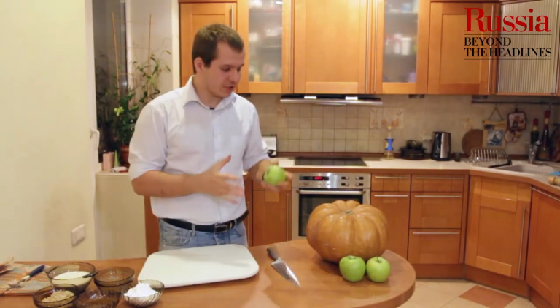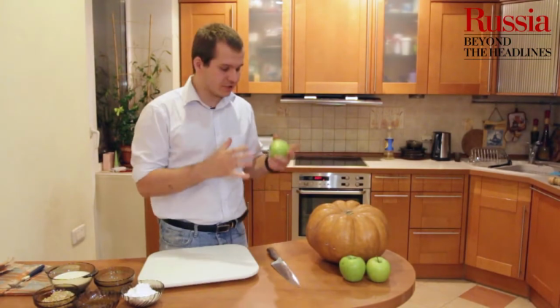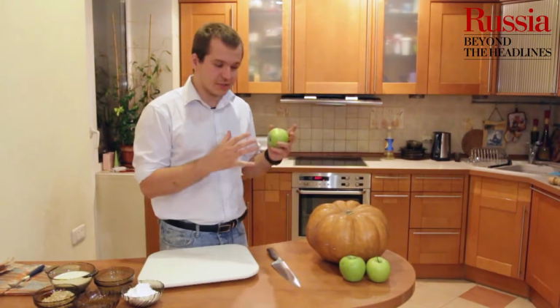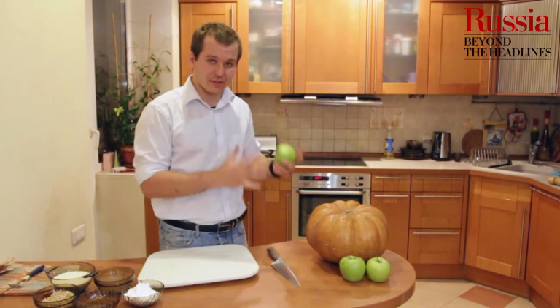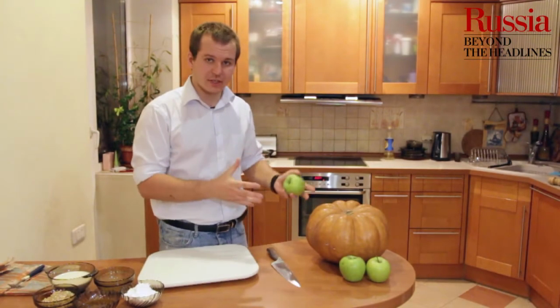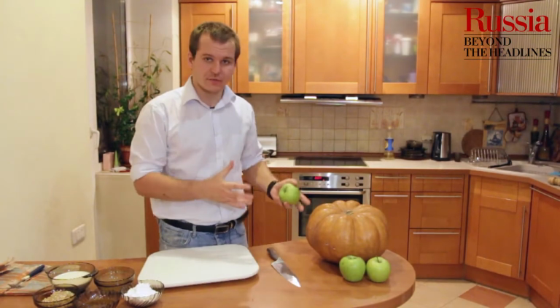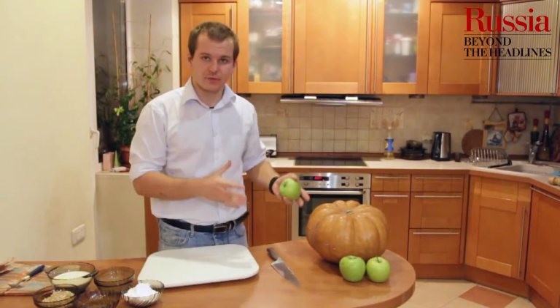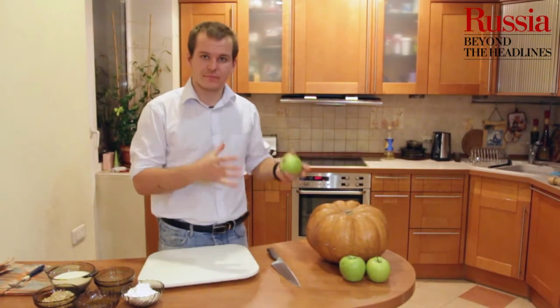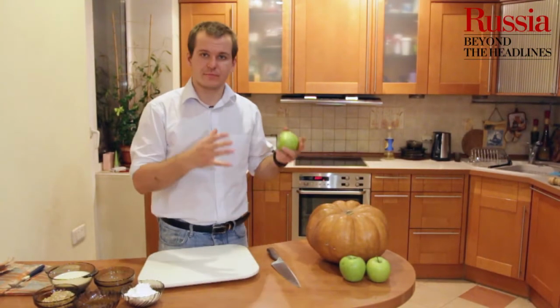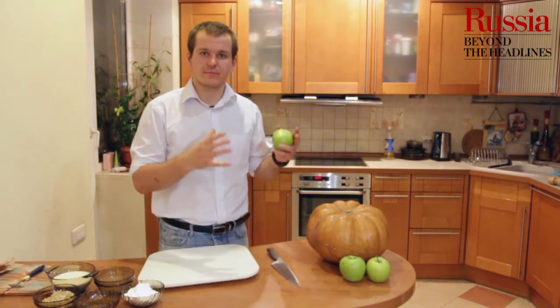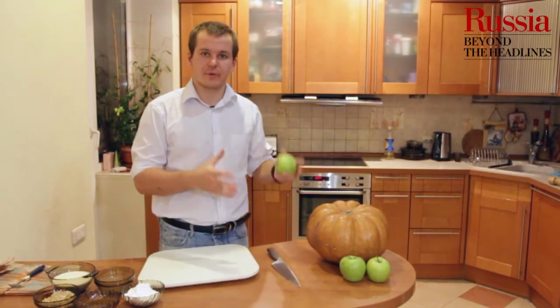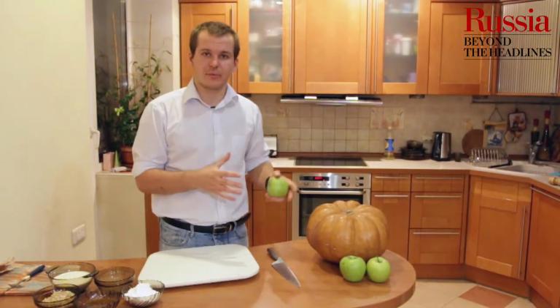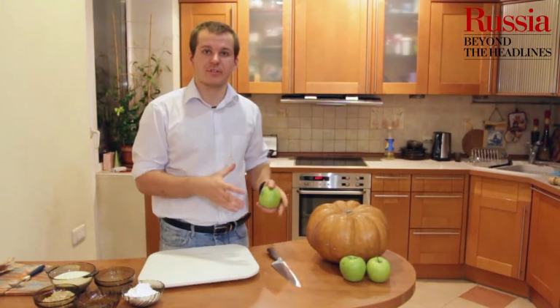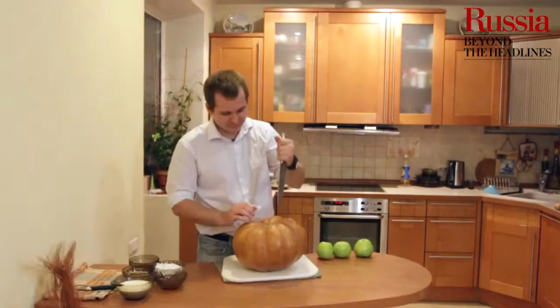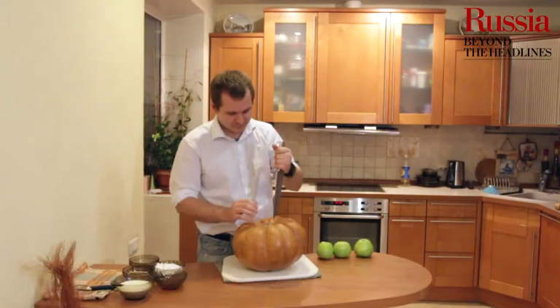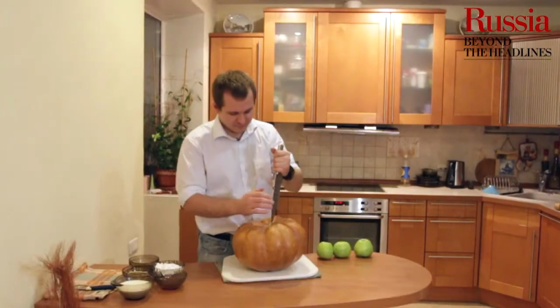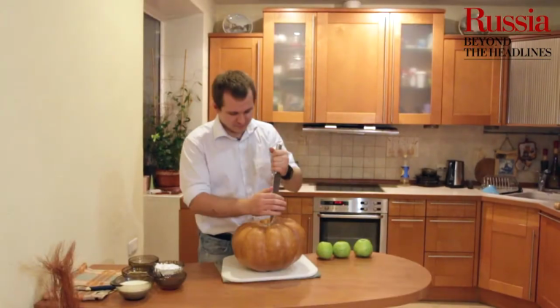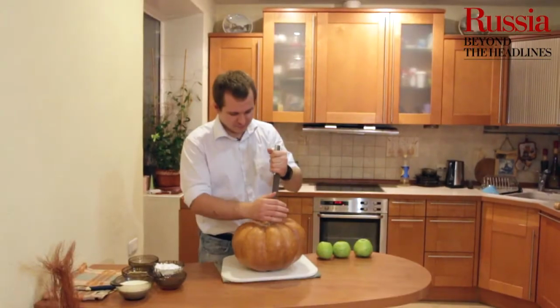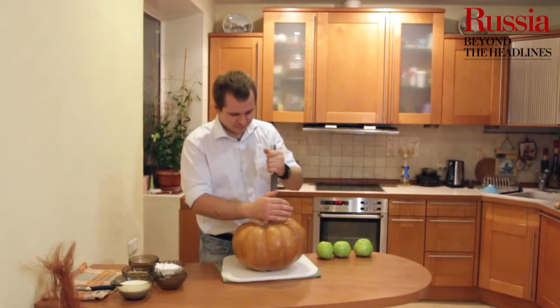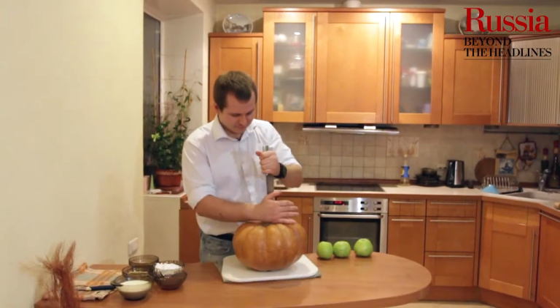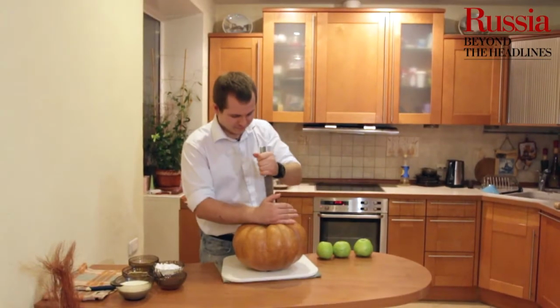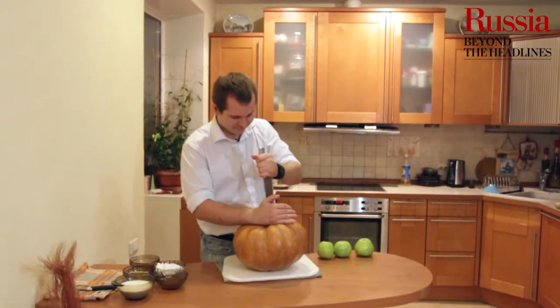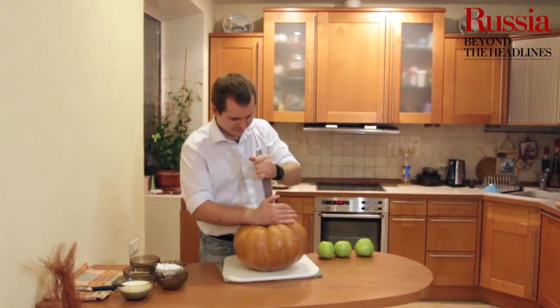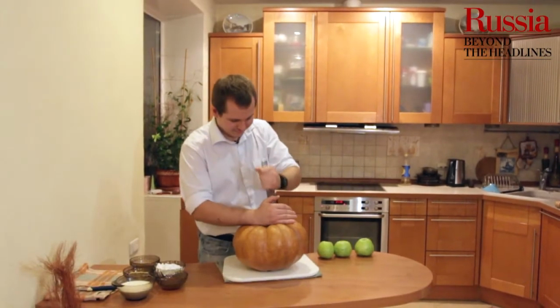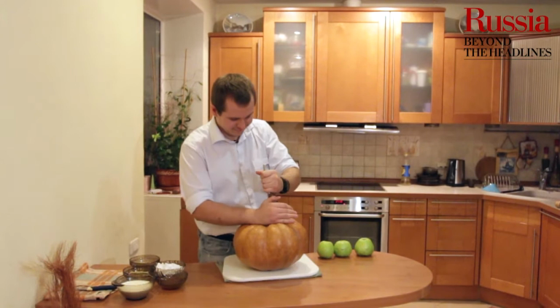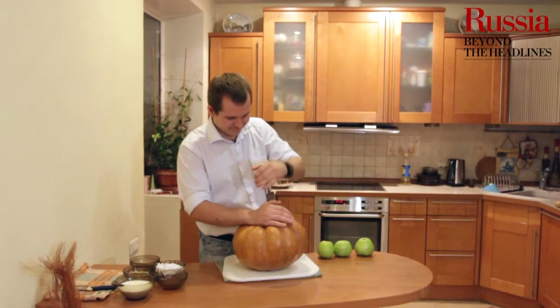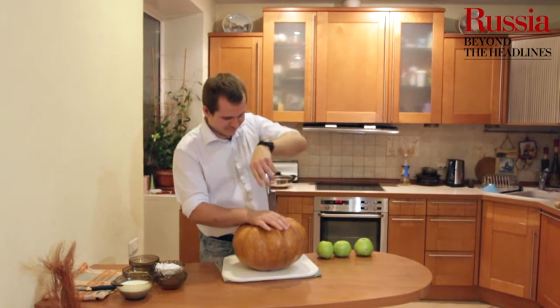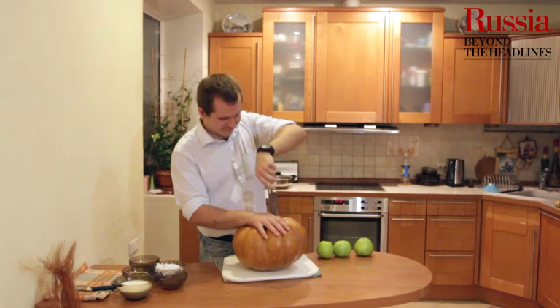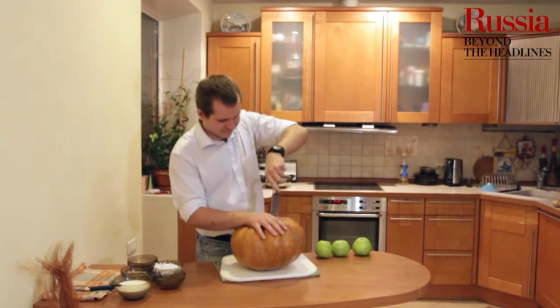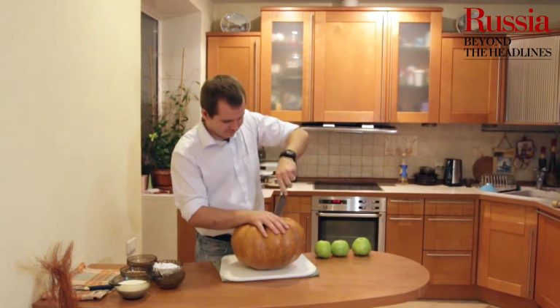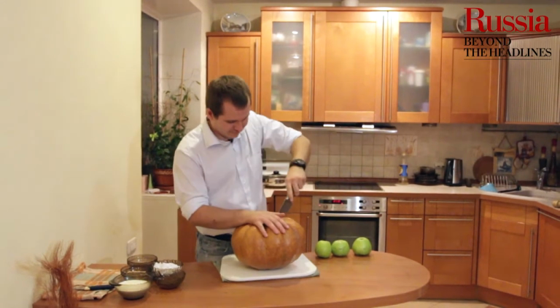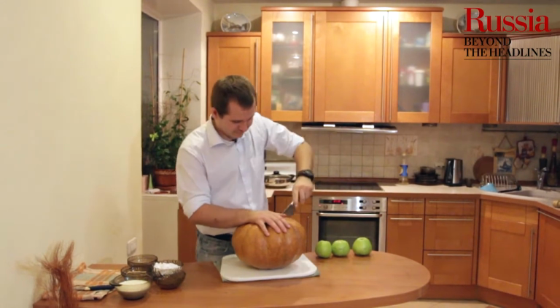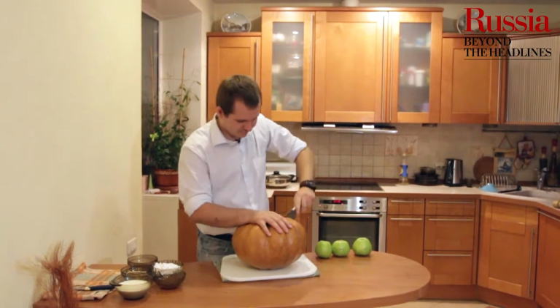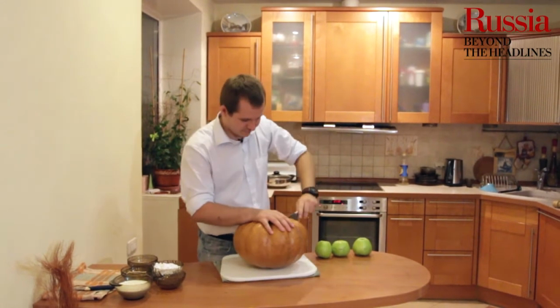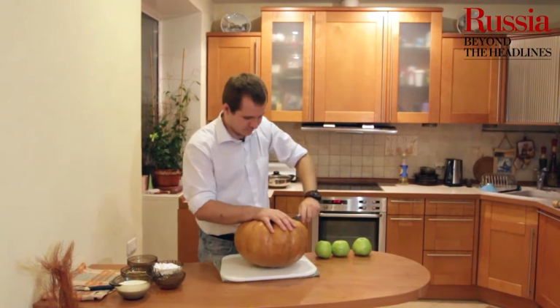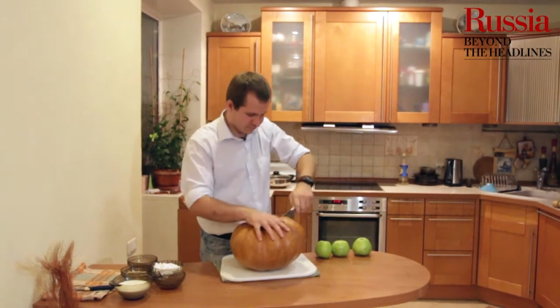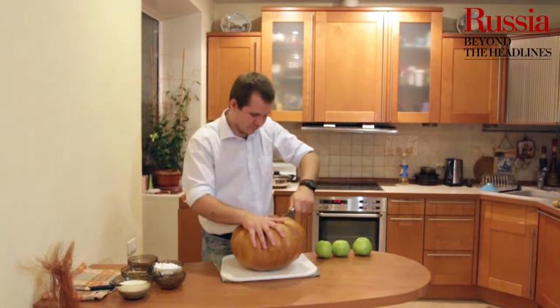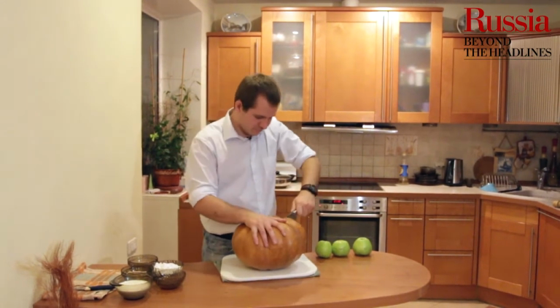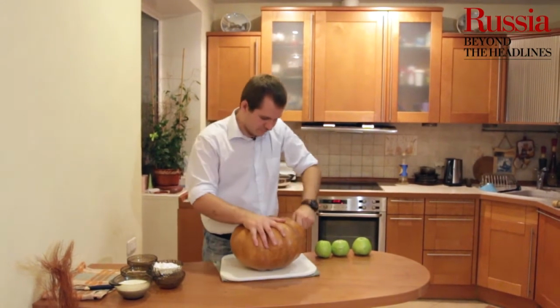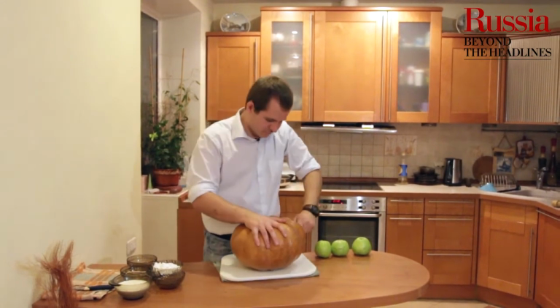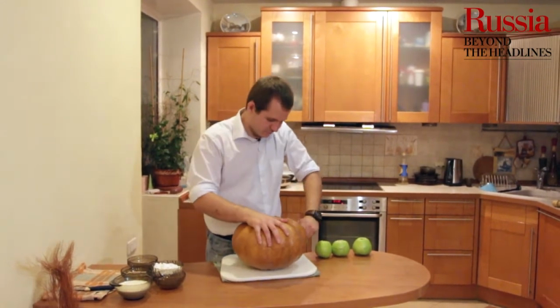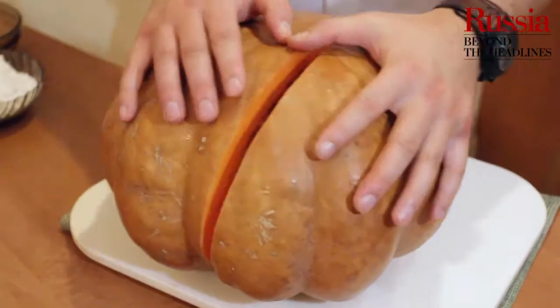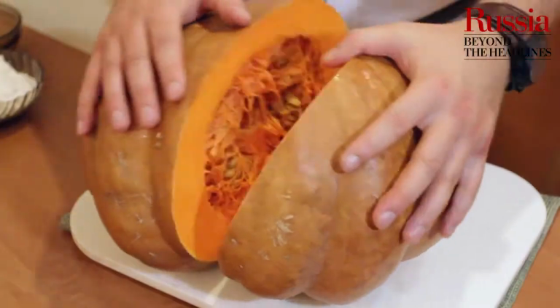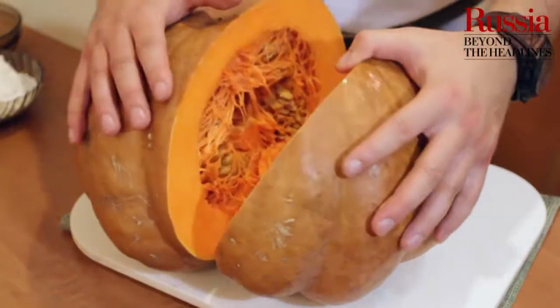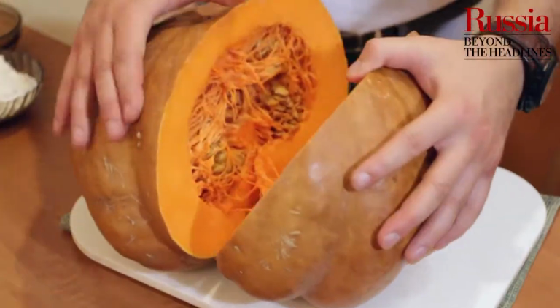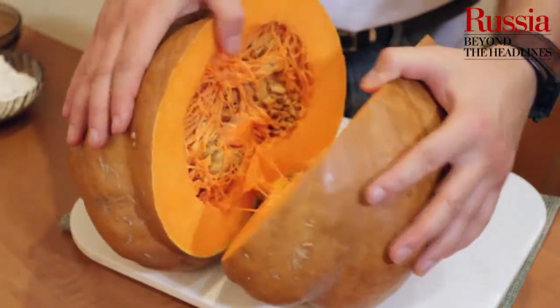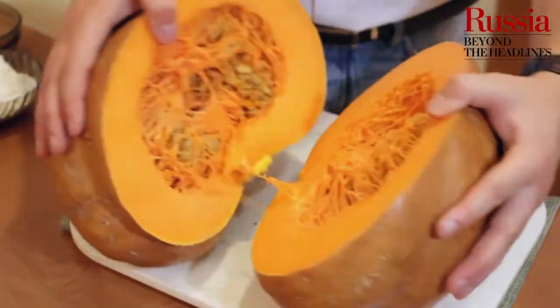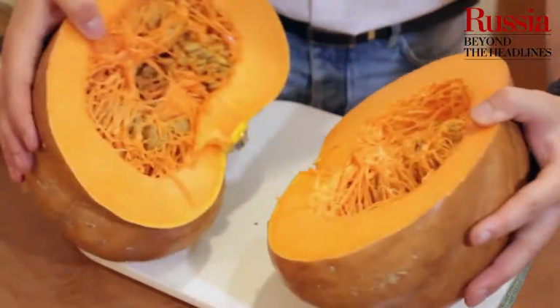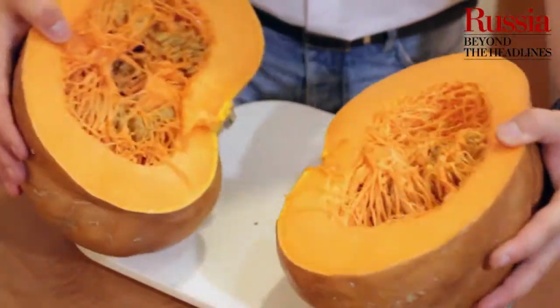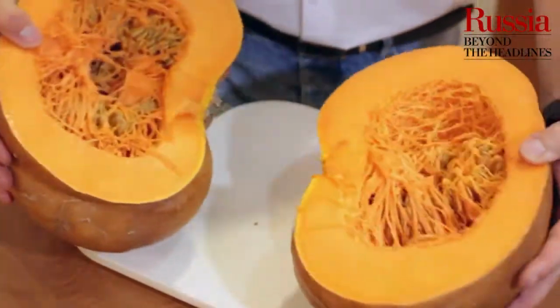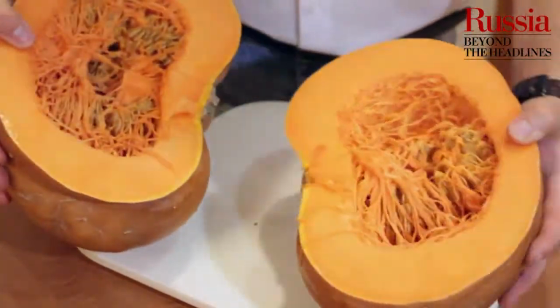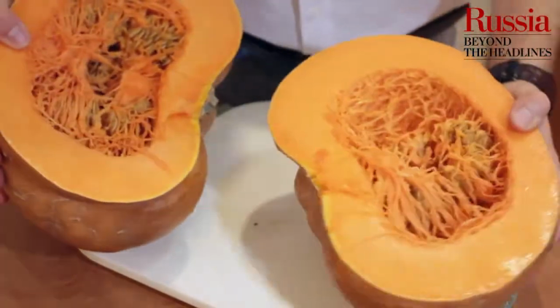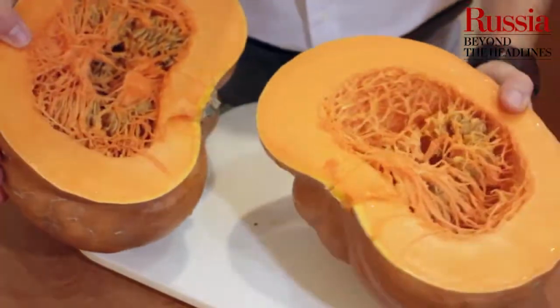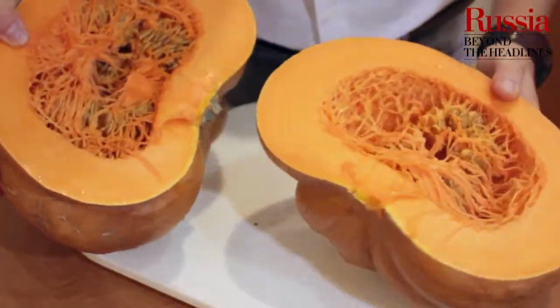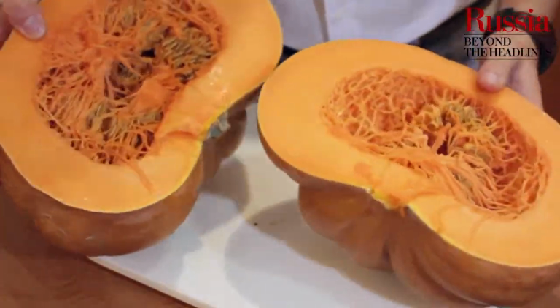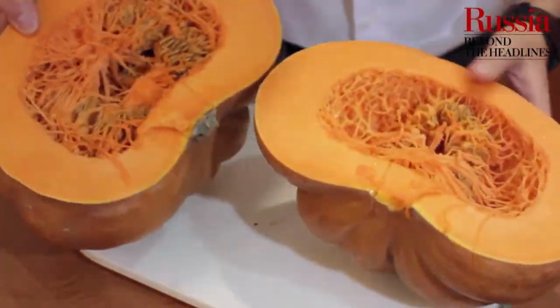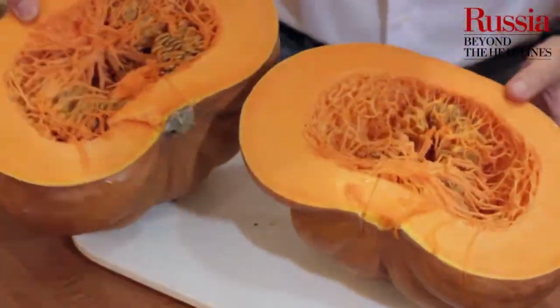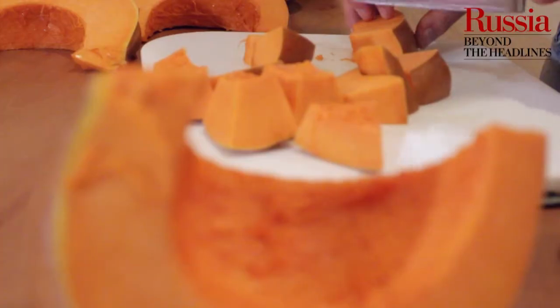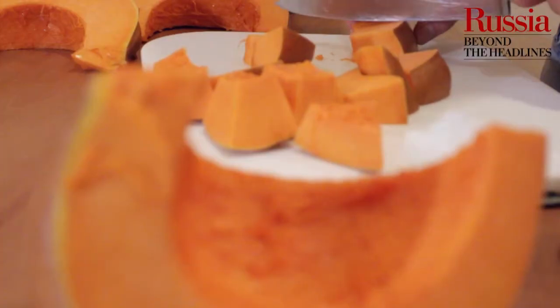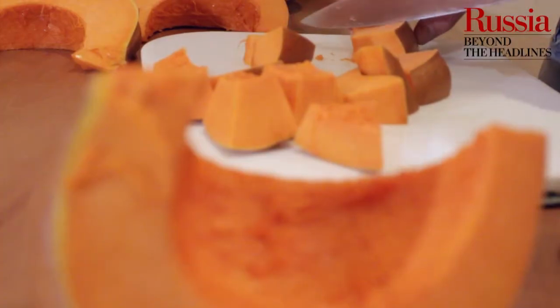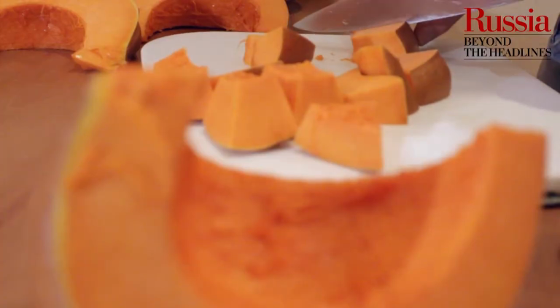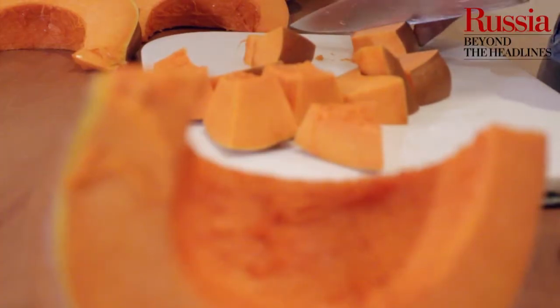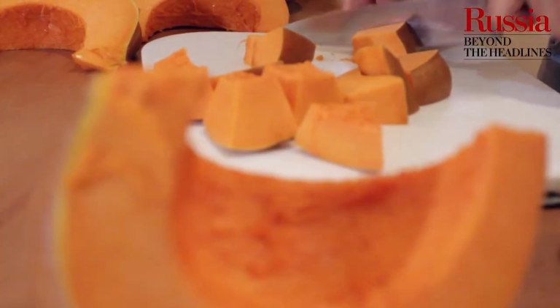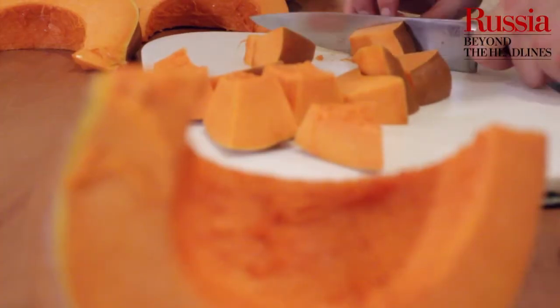Мы должны взять тыкву, помыть ее, почистить, вынуть из нее семена и мякоть порезать на небольшие кусочки, примерно 2 см.